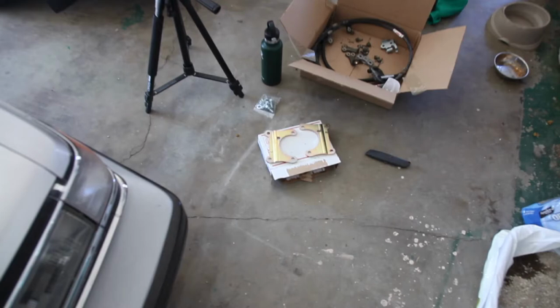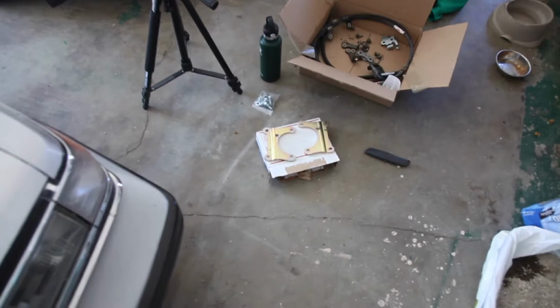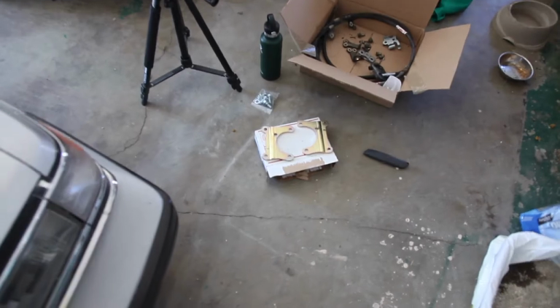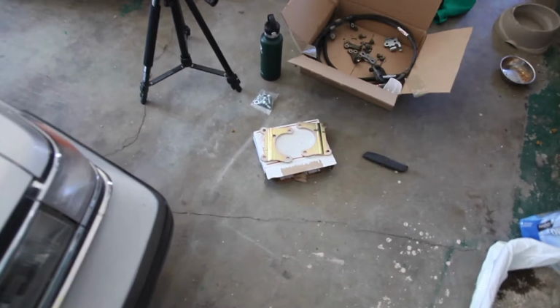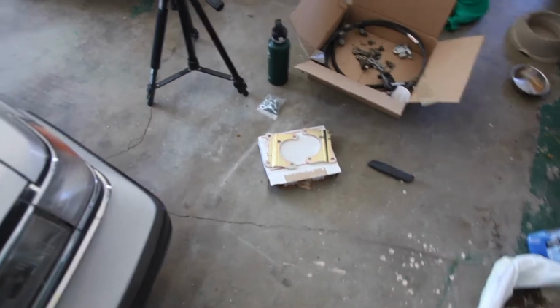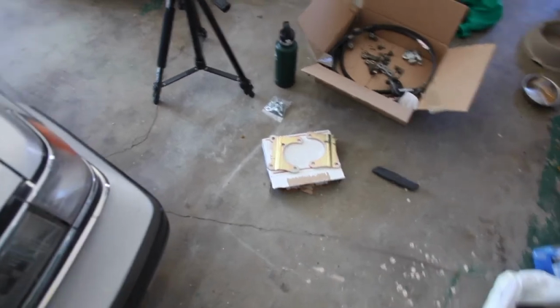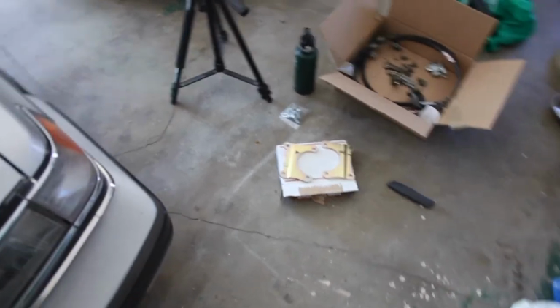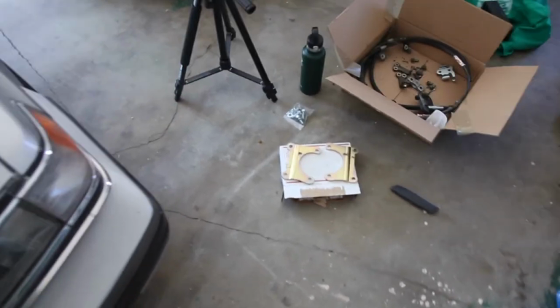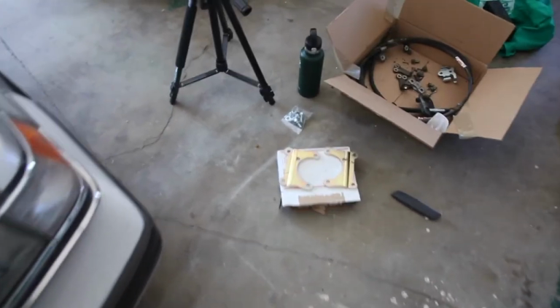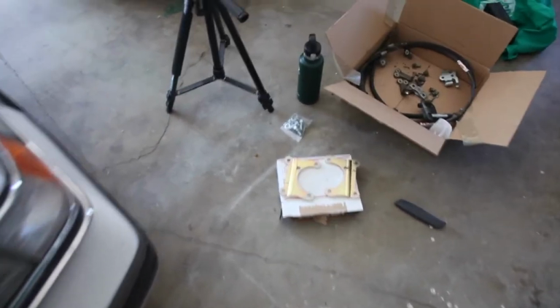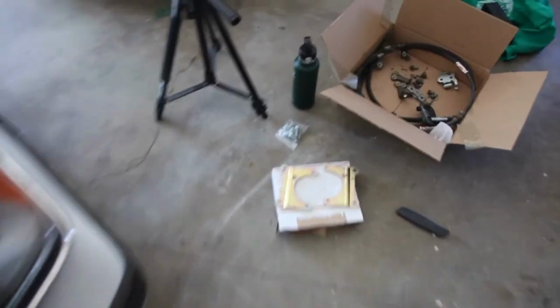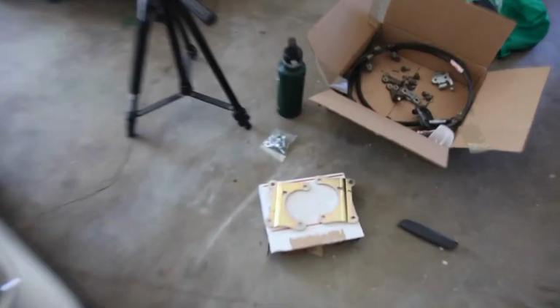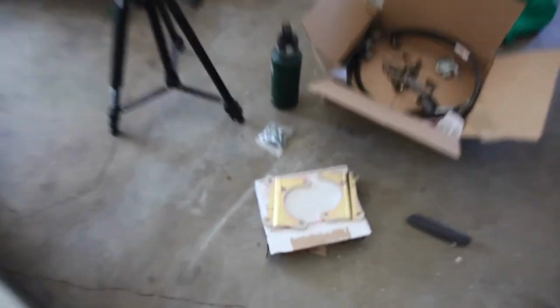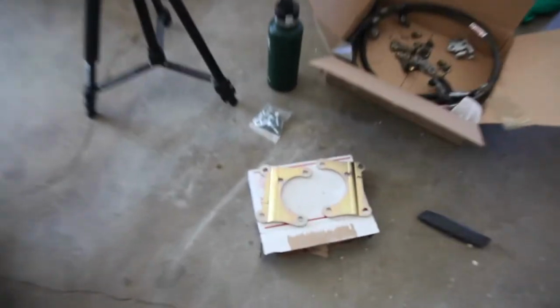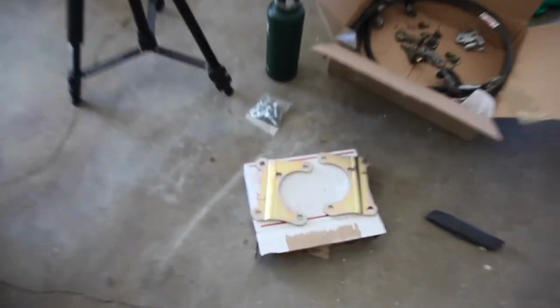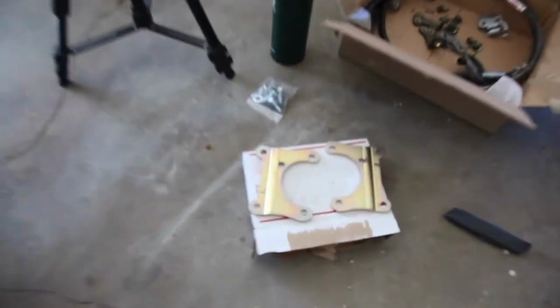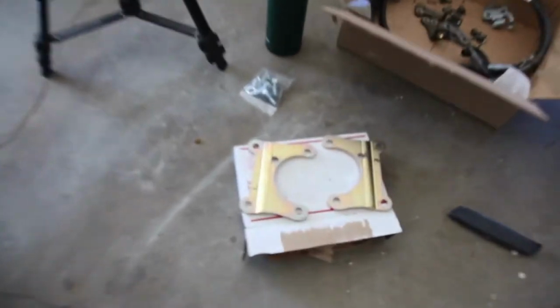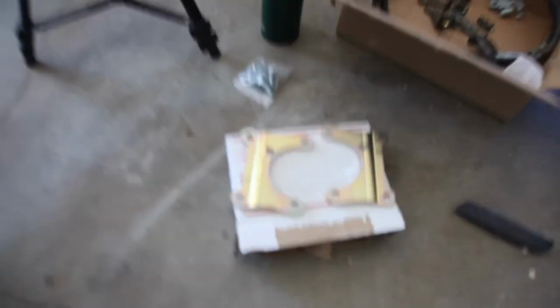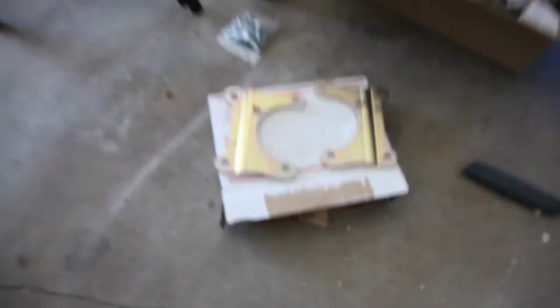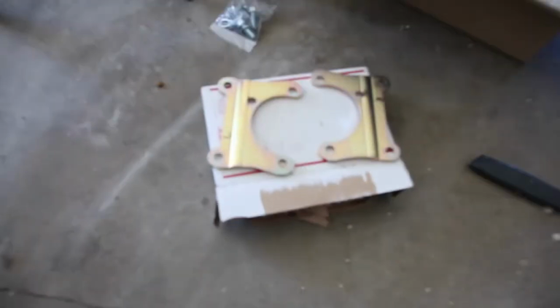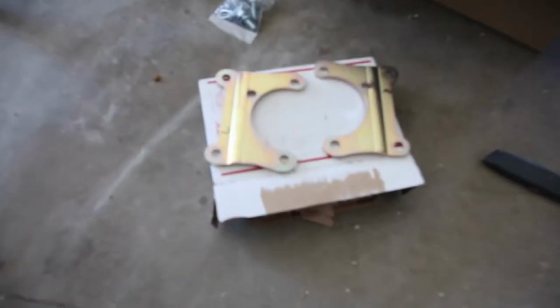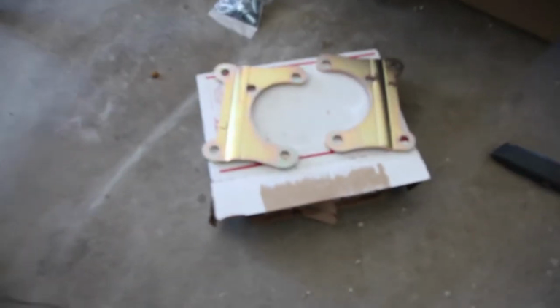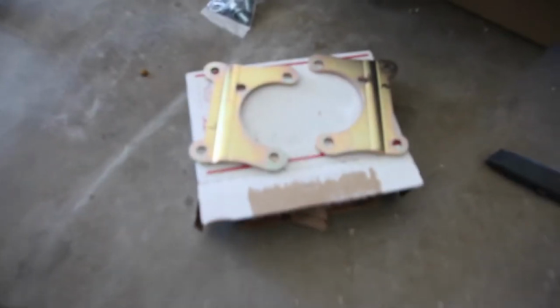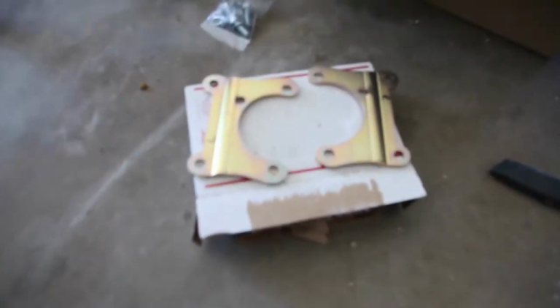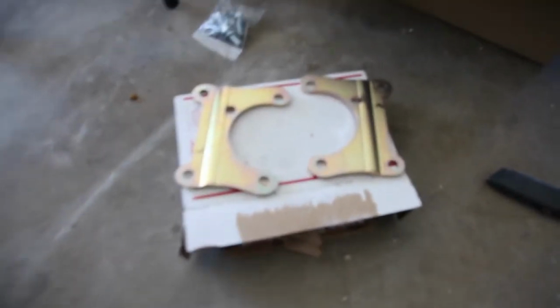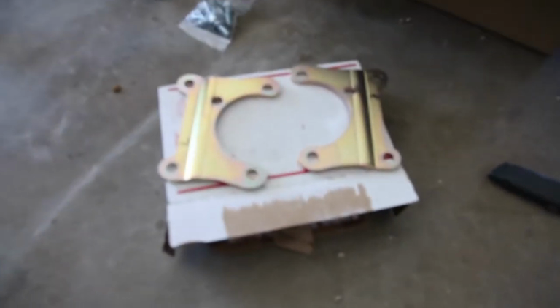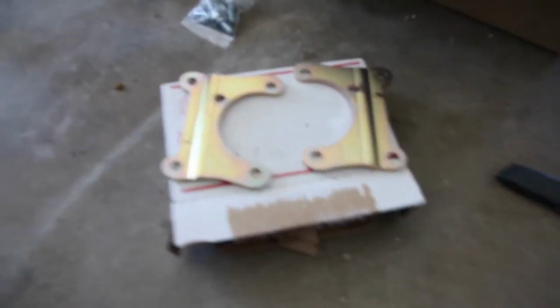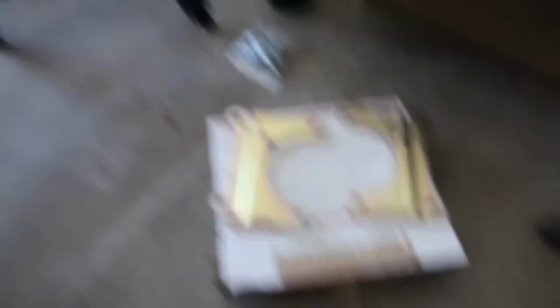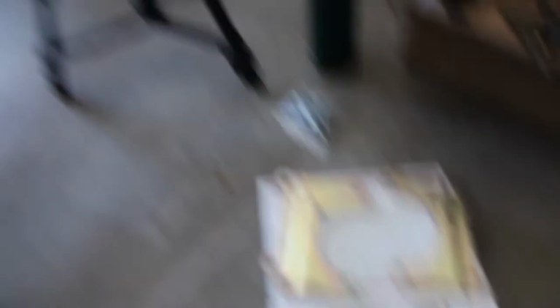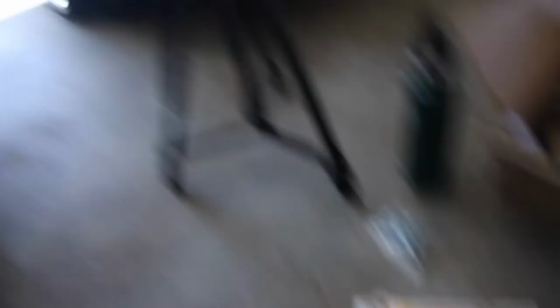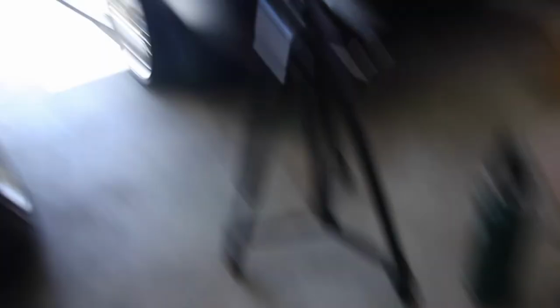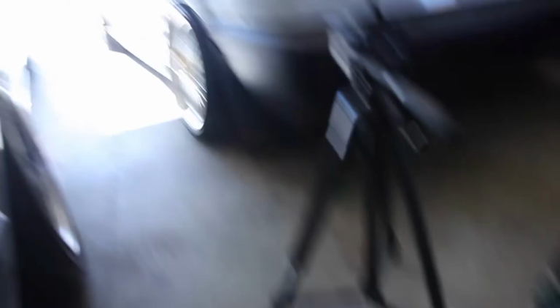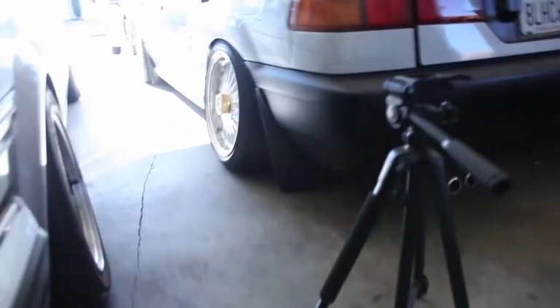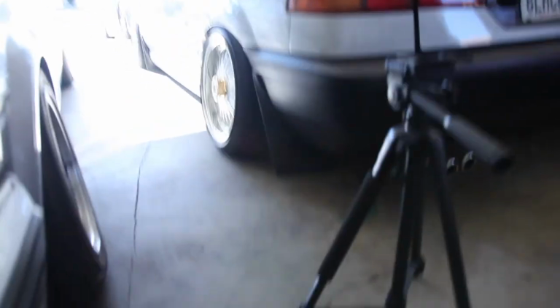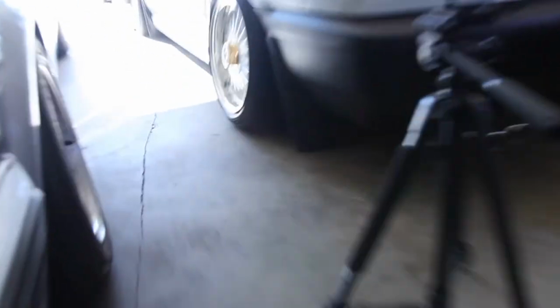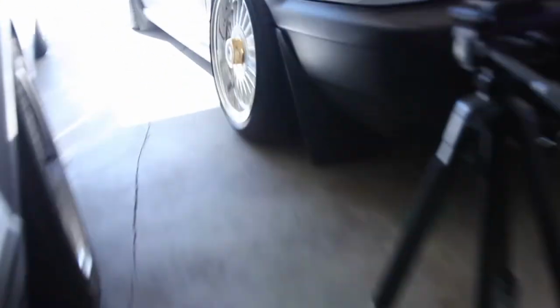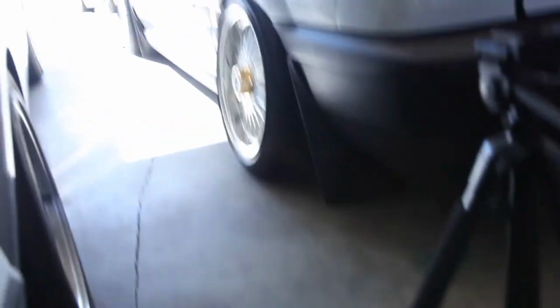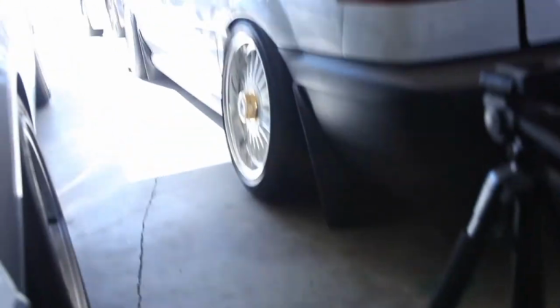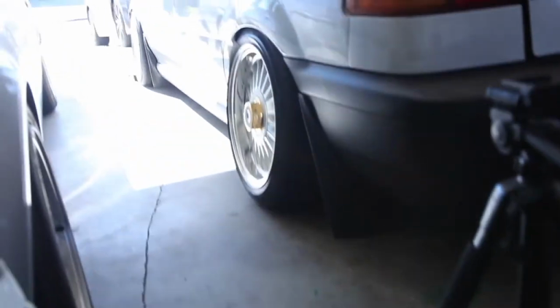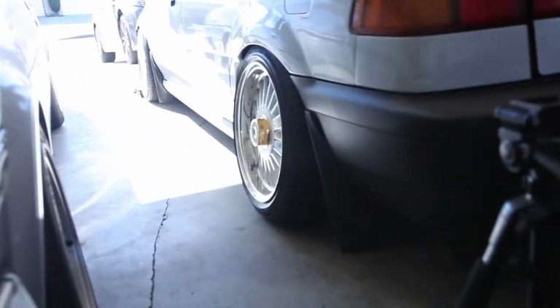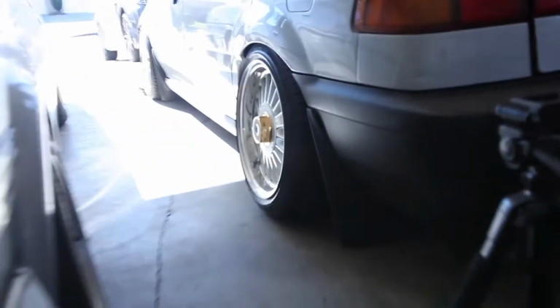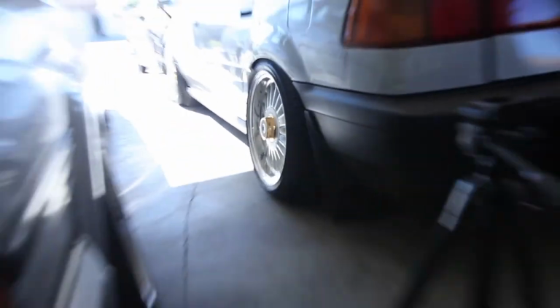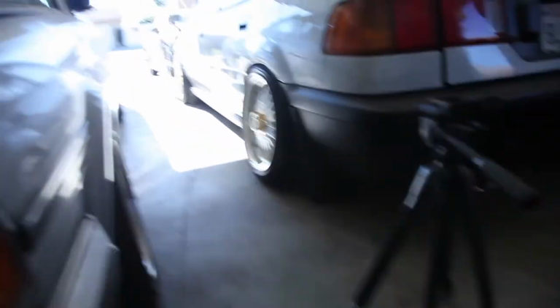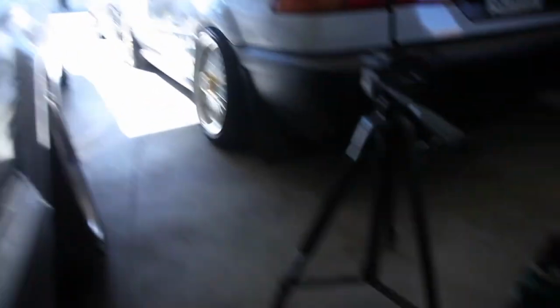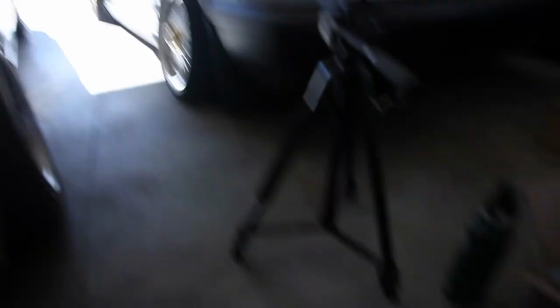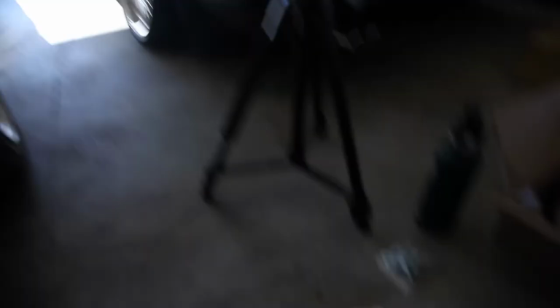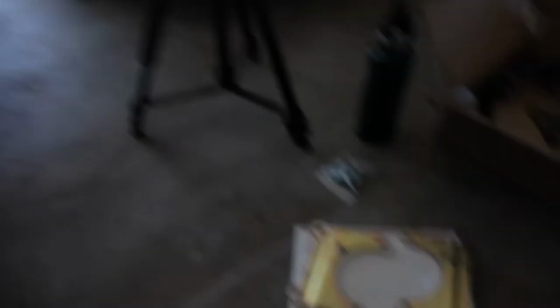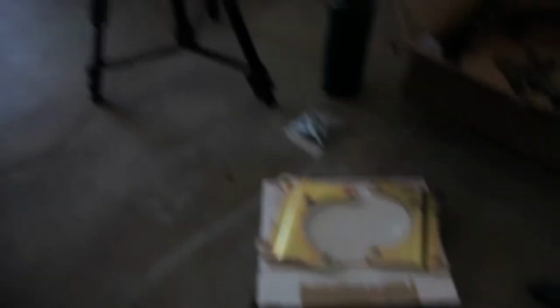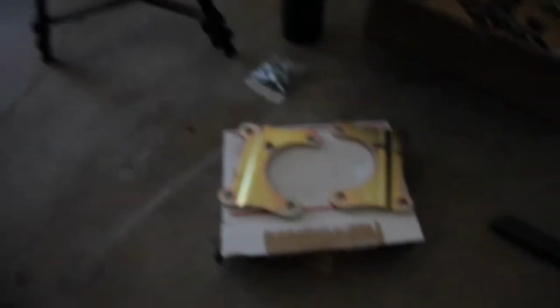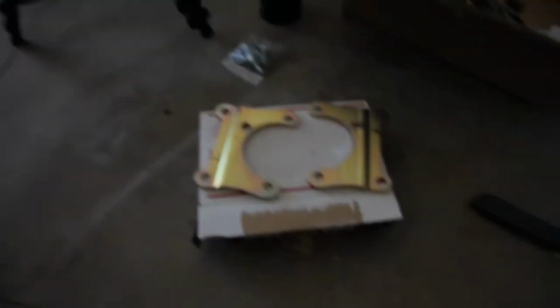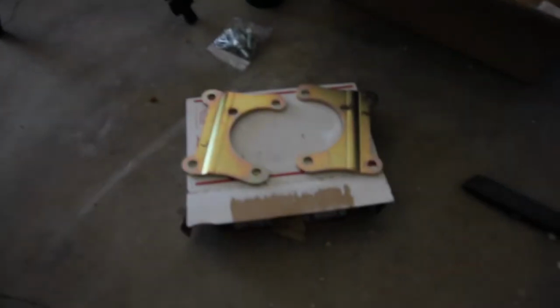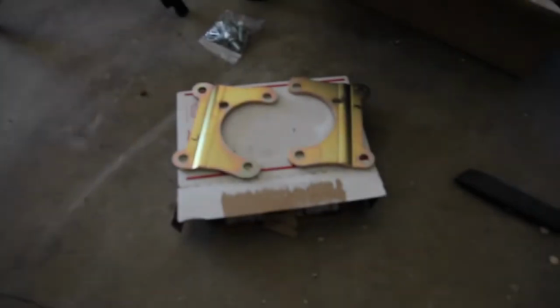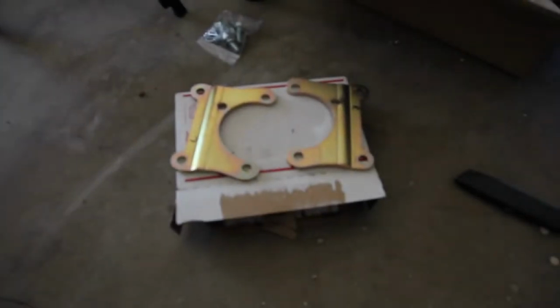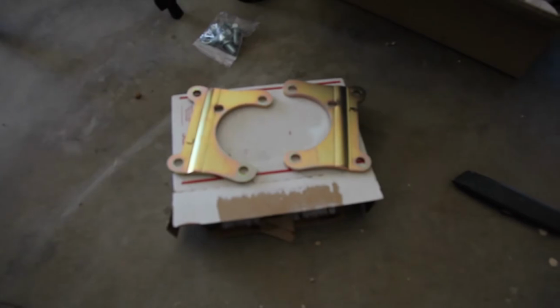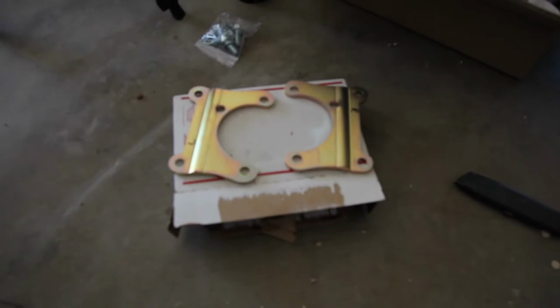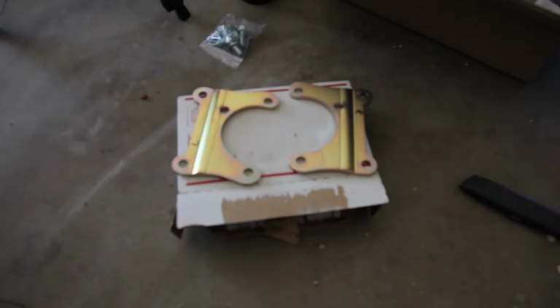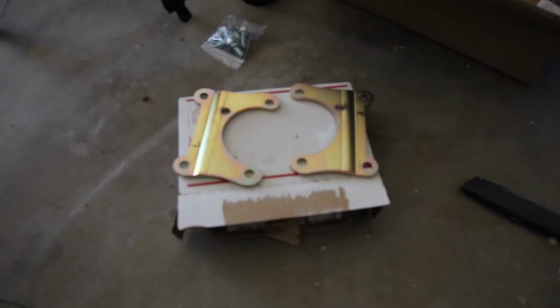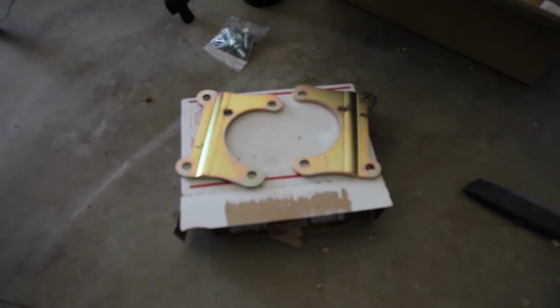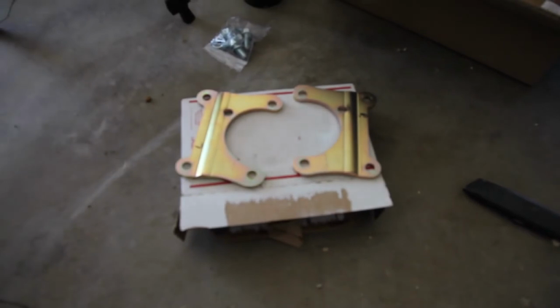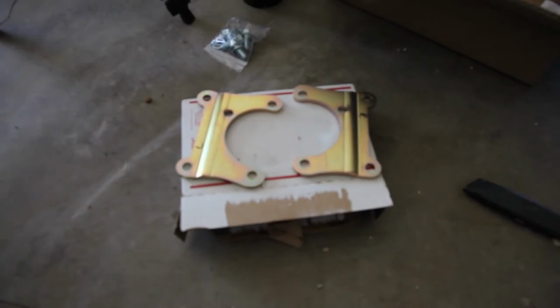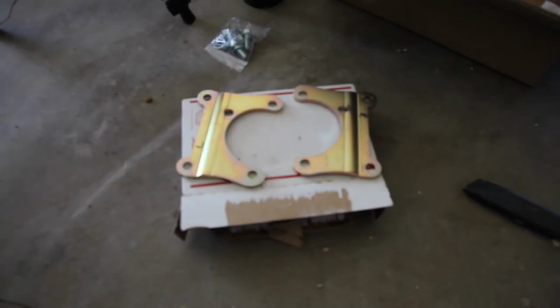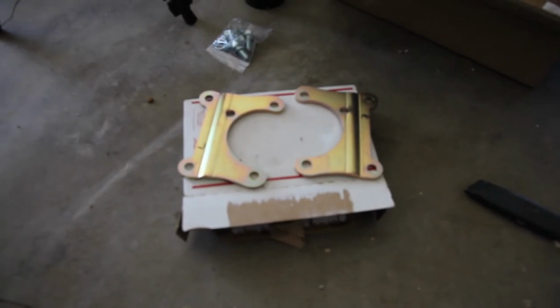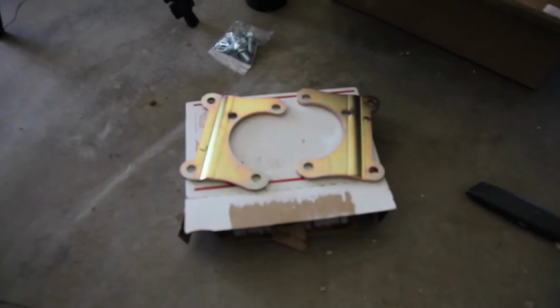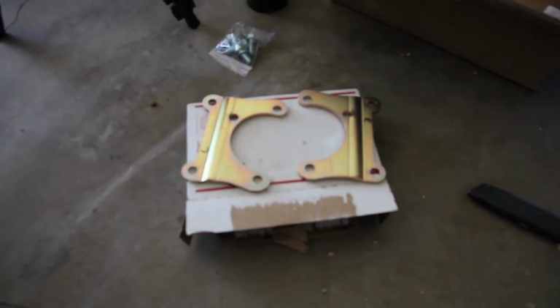Alright guys, what we have here today — we're going to be doing a disc conversion on the Civic Wagon.